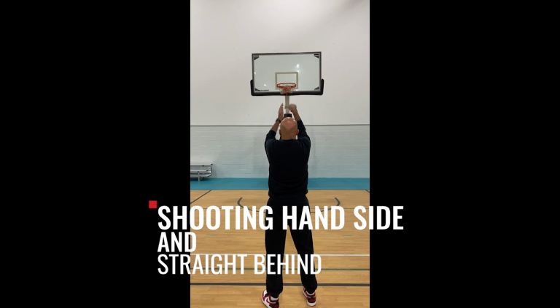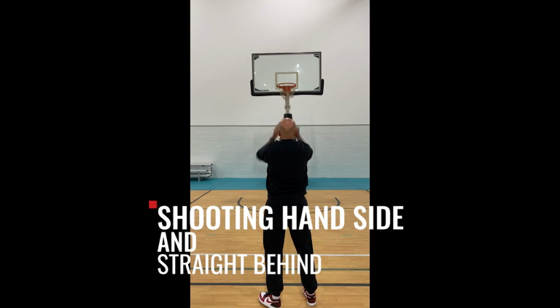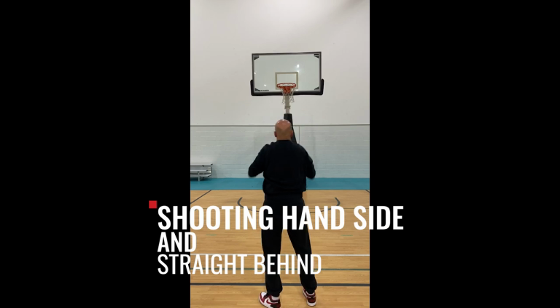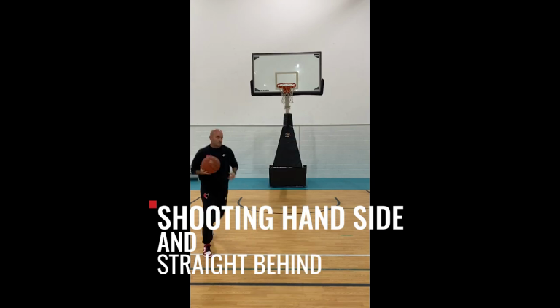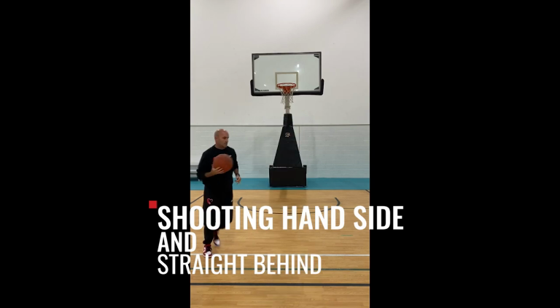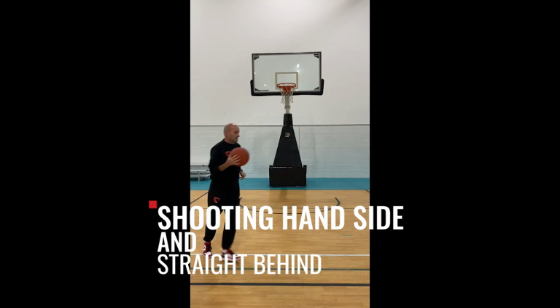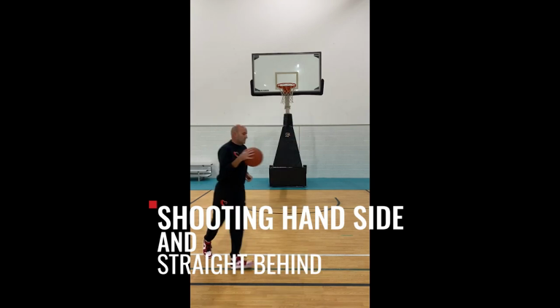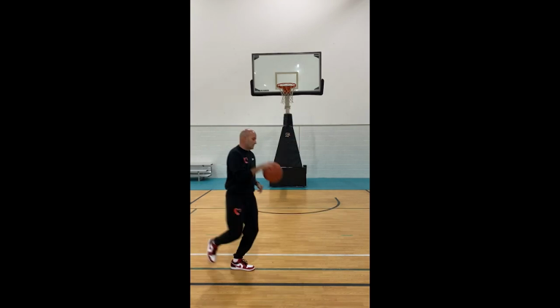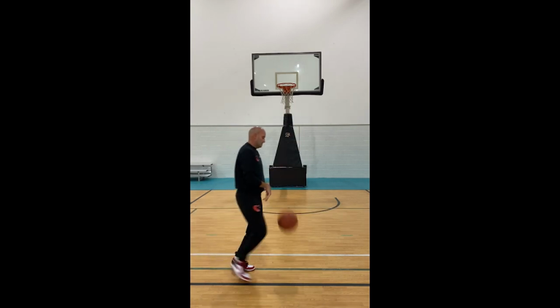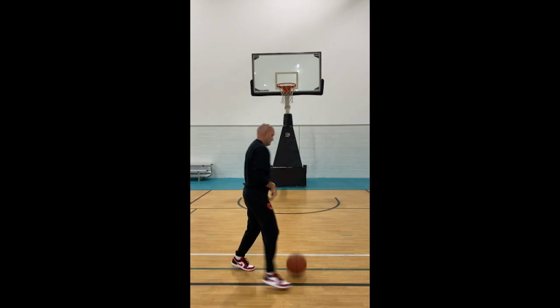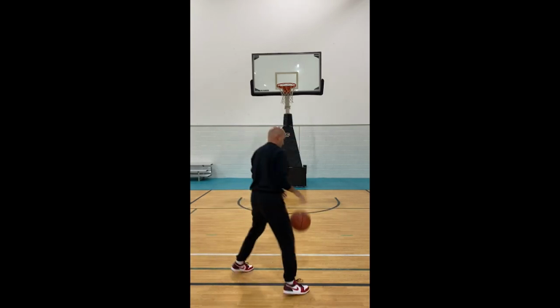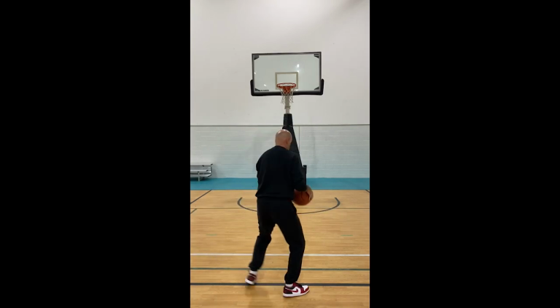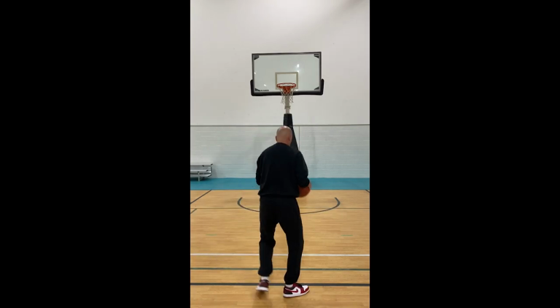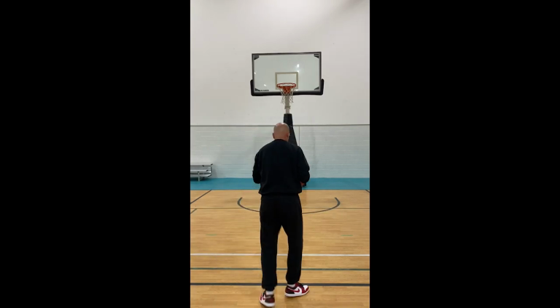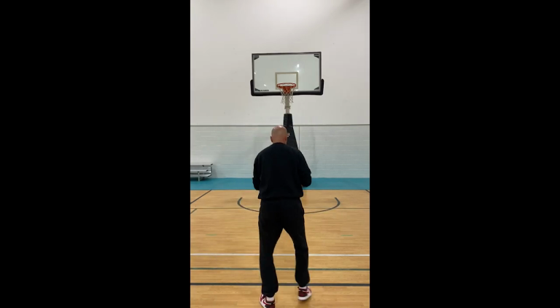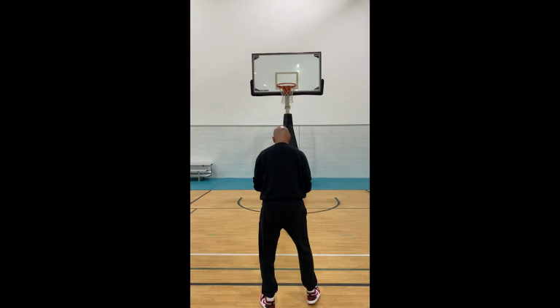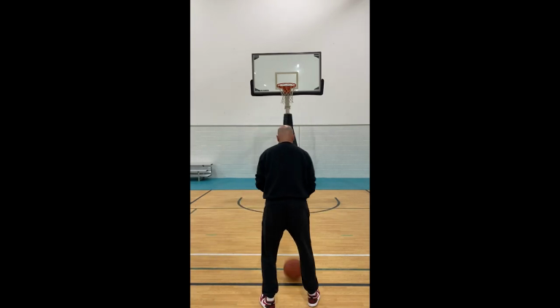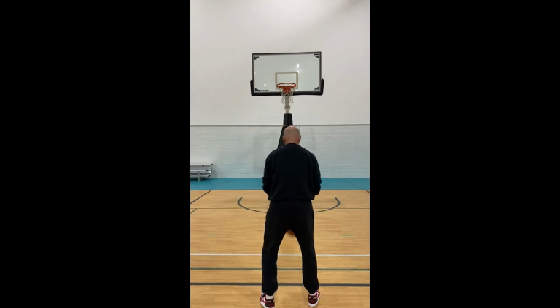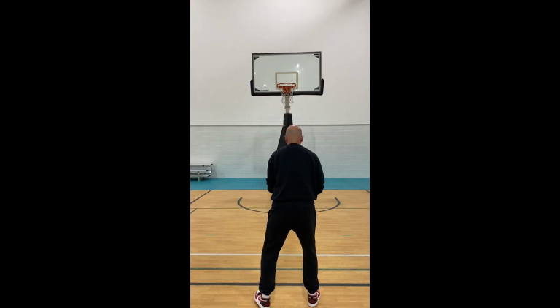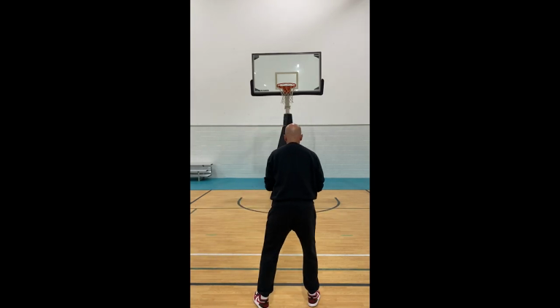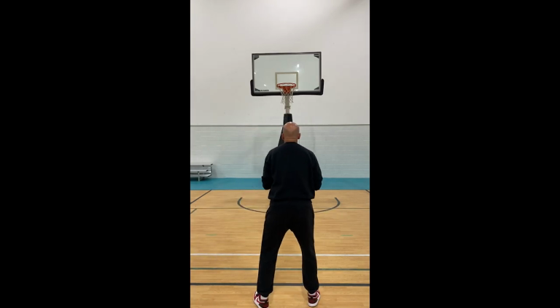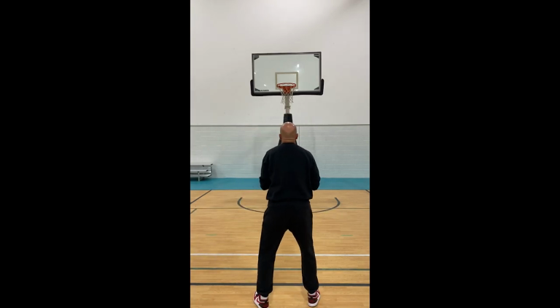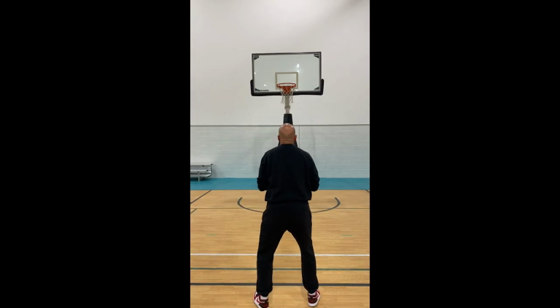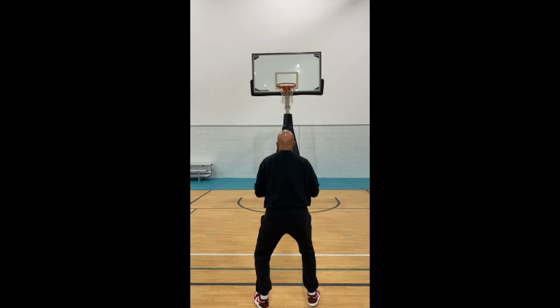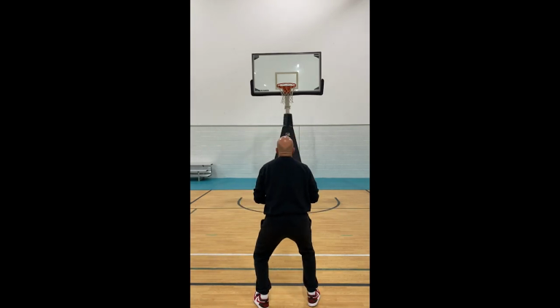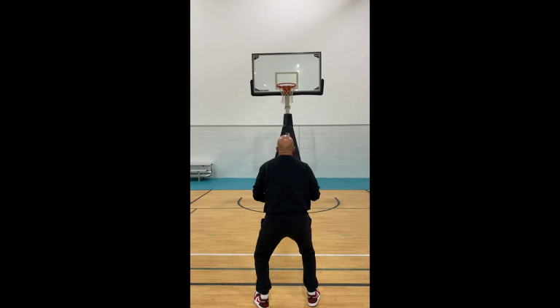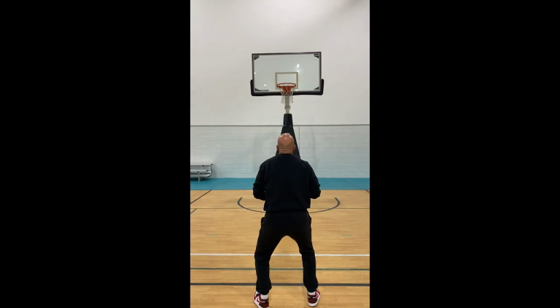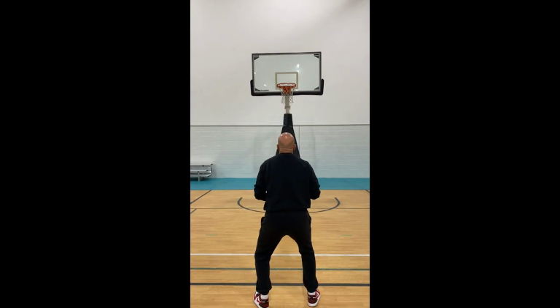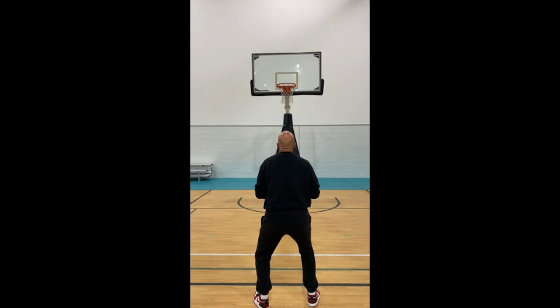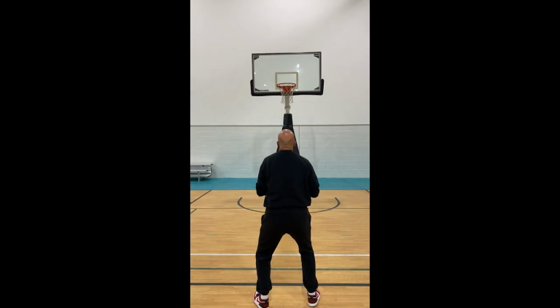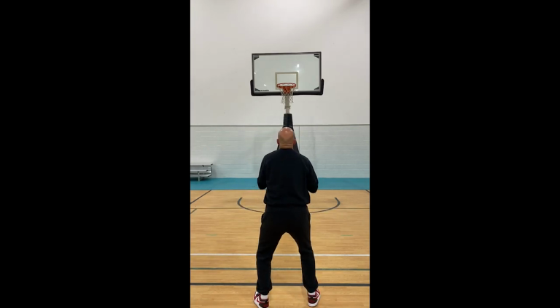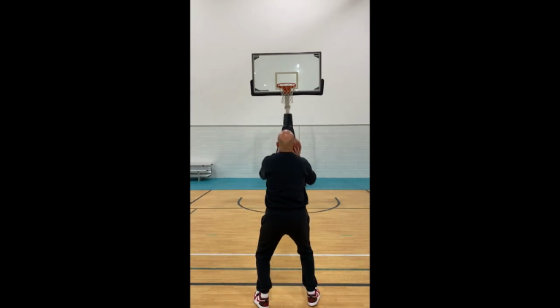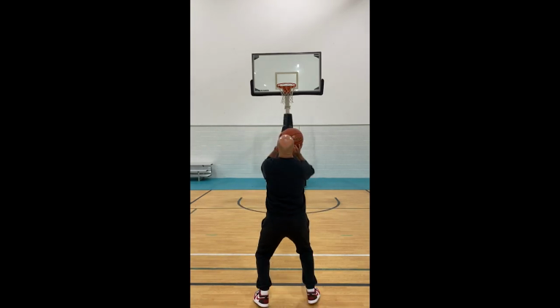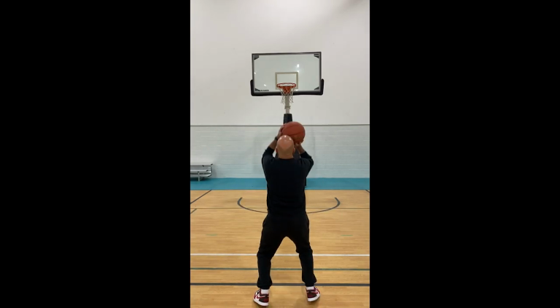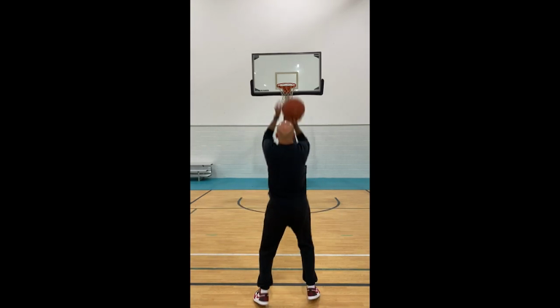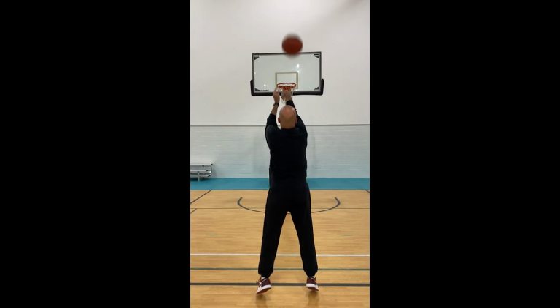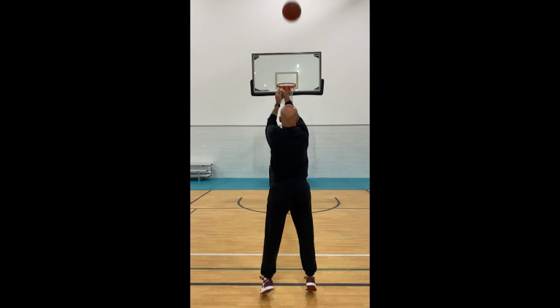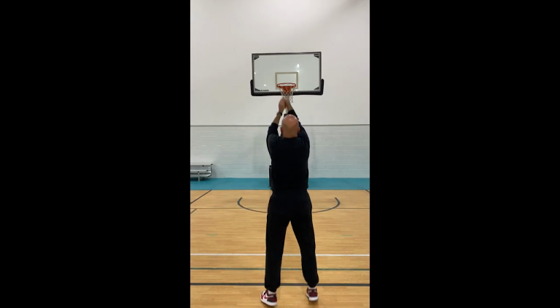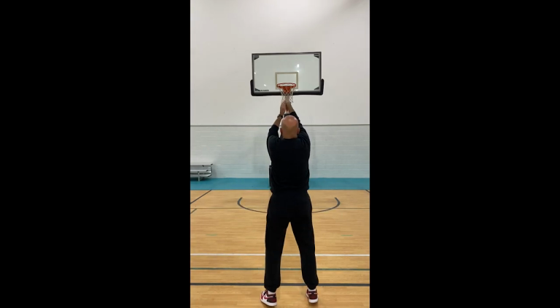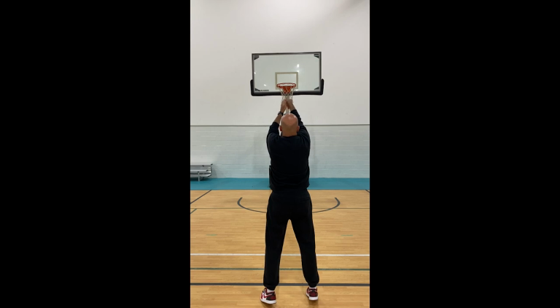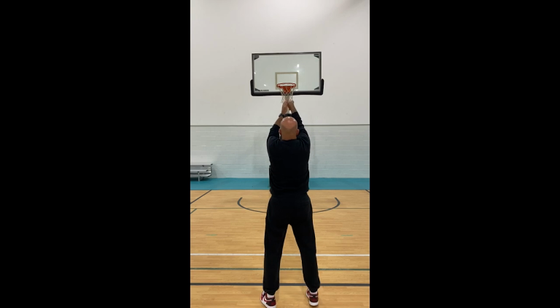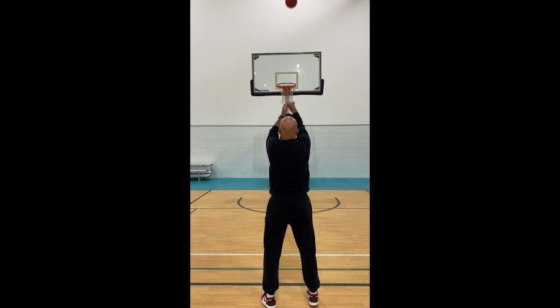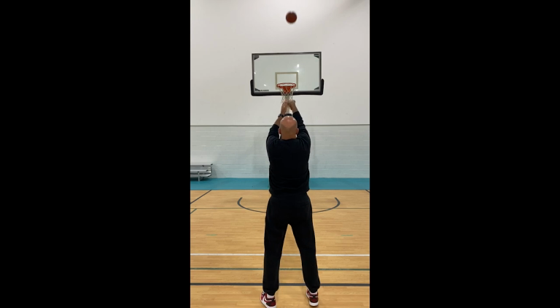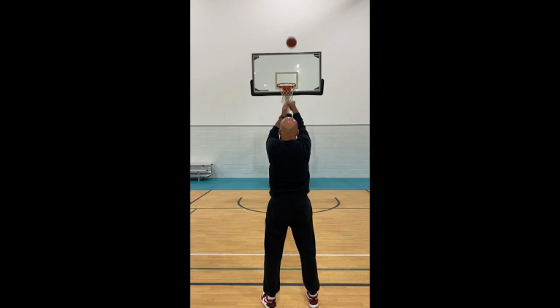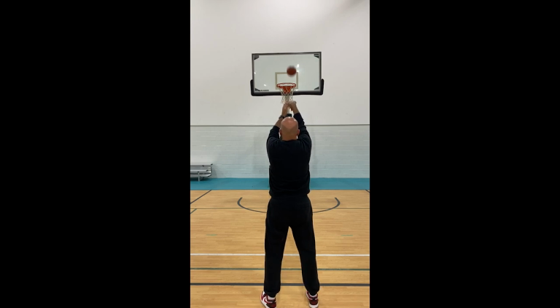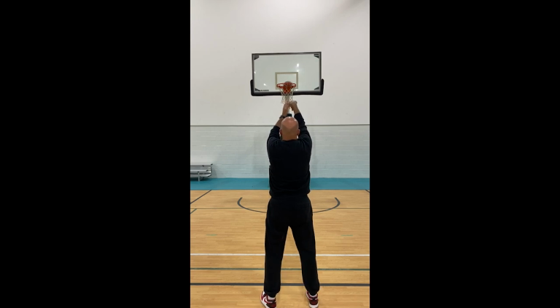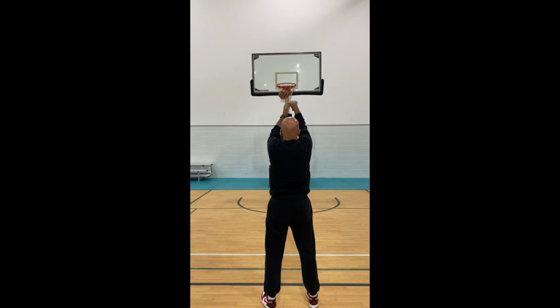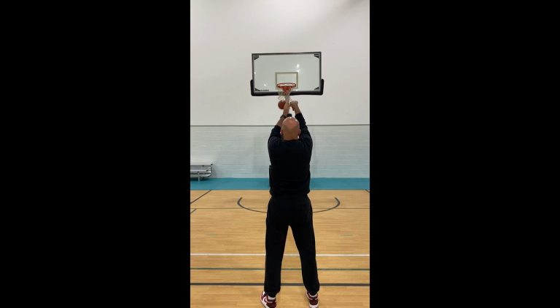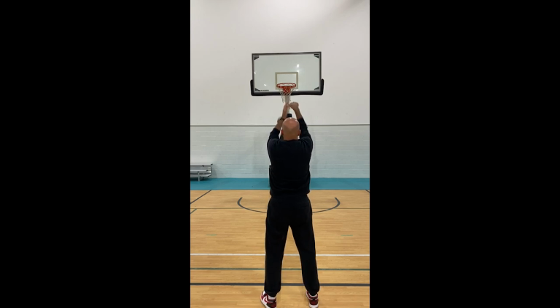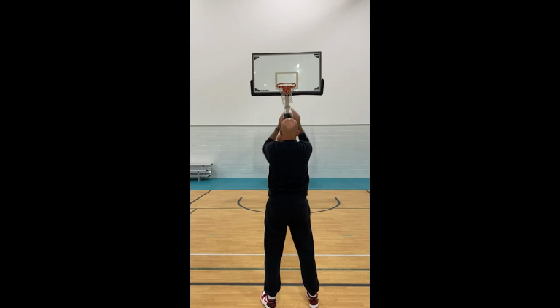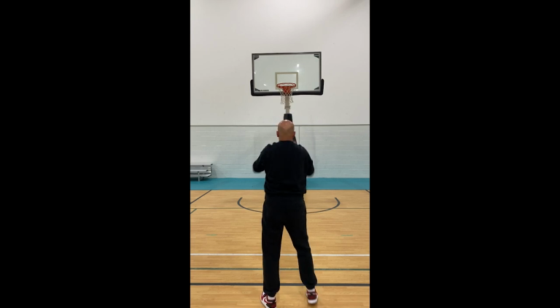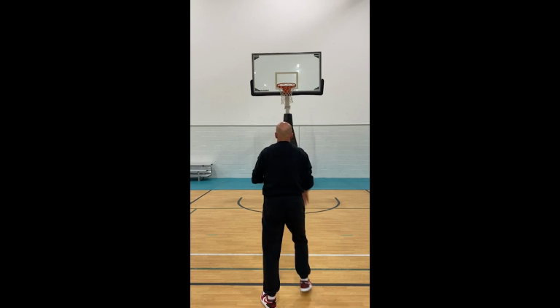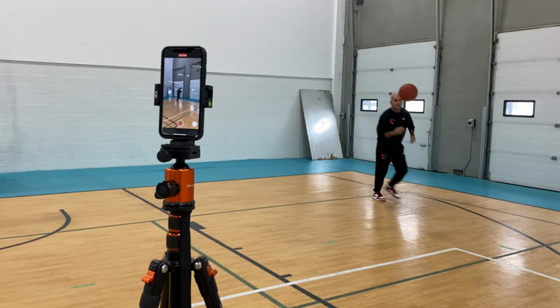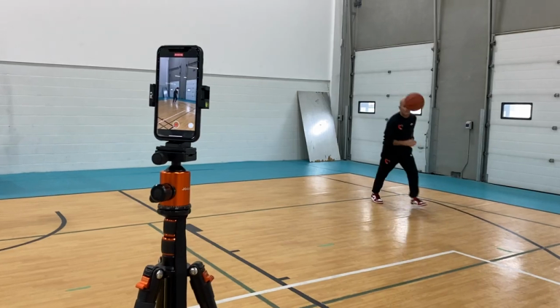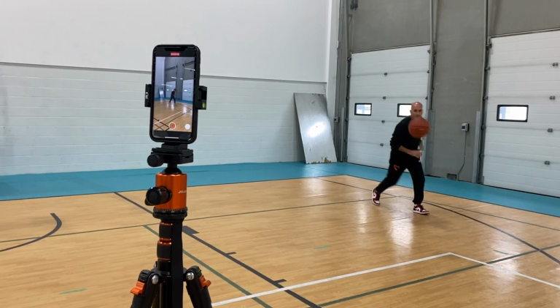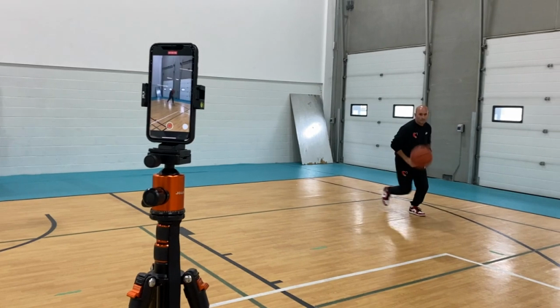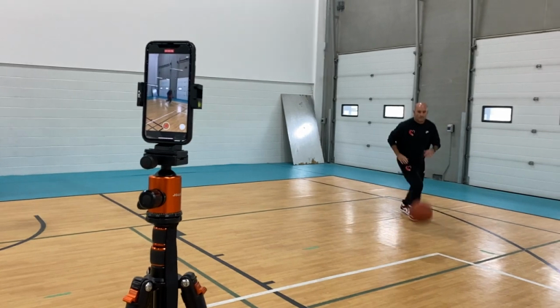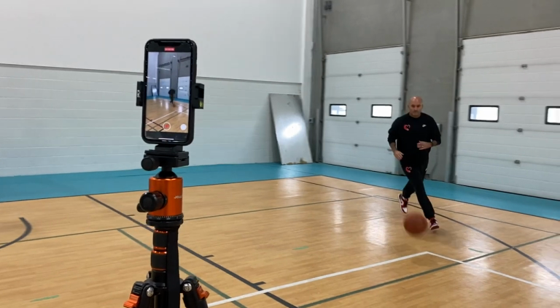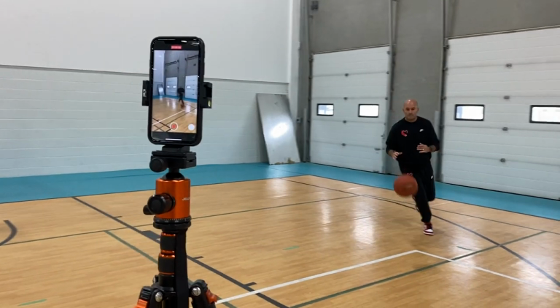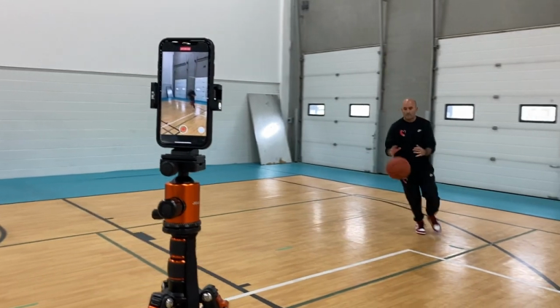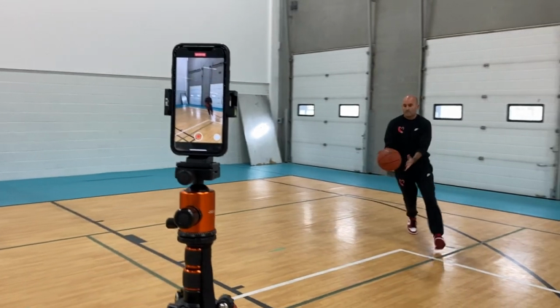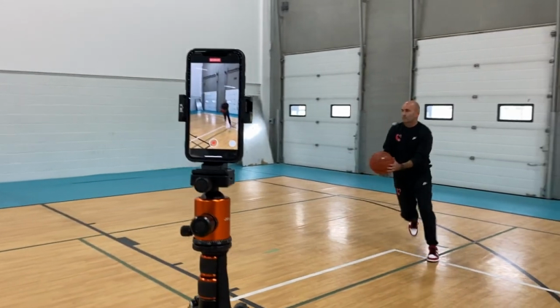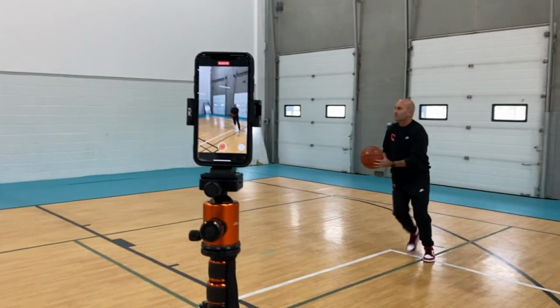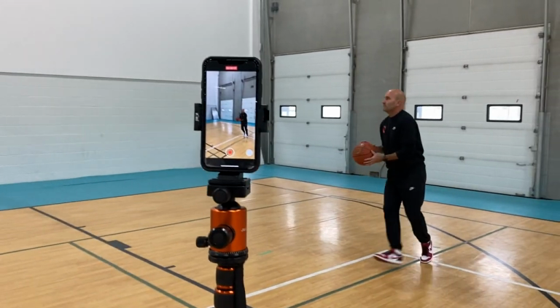Lastly, hold the camera on the shooter. Don't worry about following the basketball. Just keep the camera still and focus on the shooter the whole time.